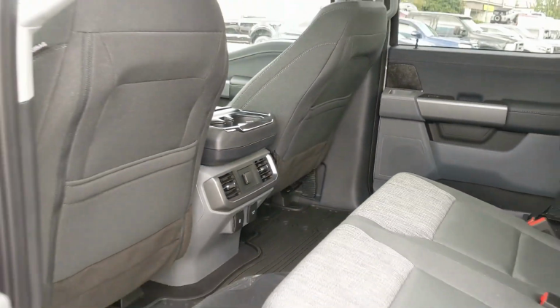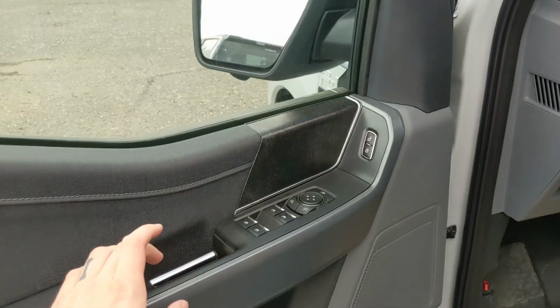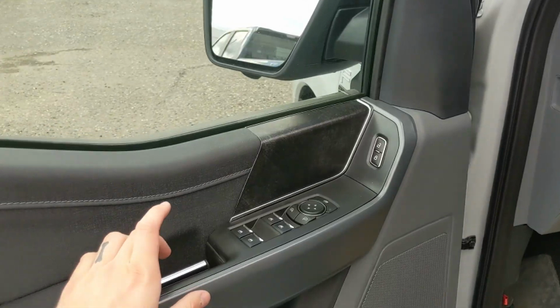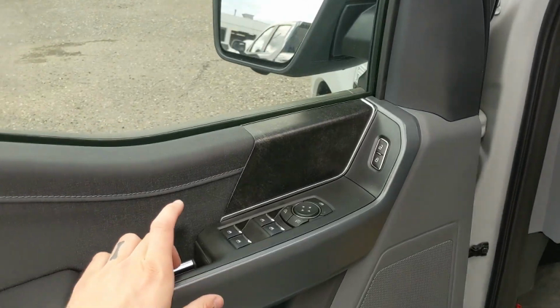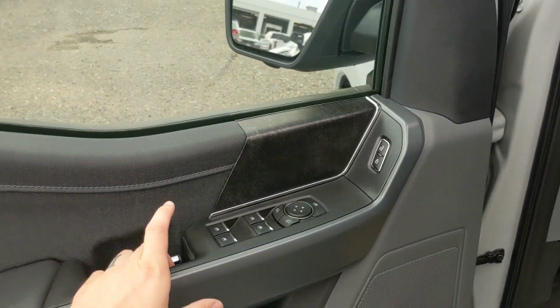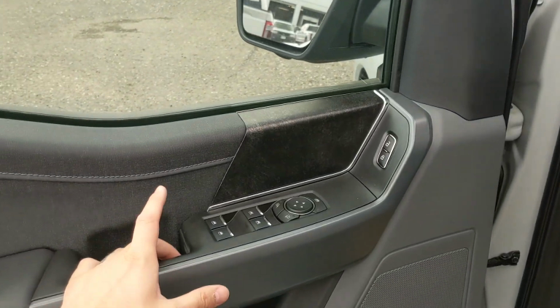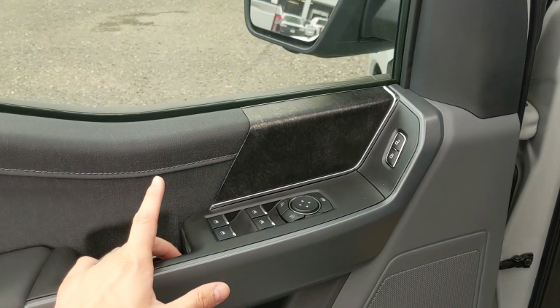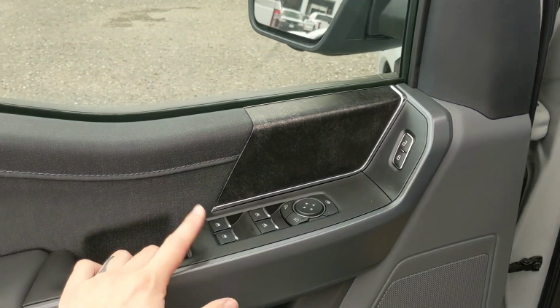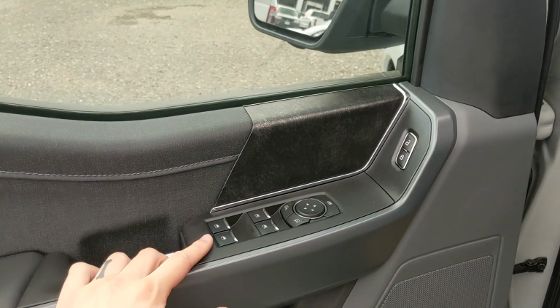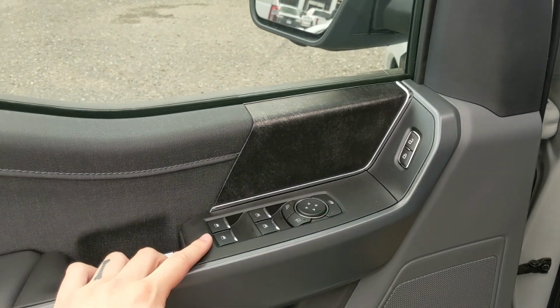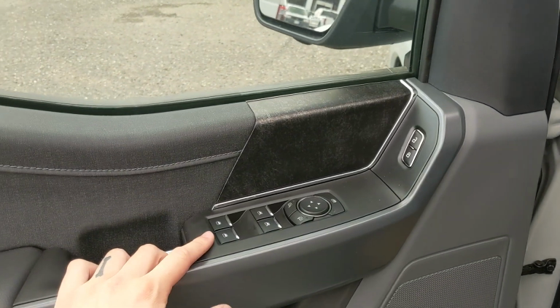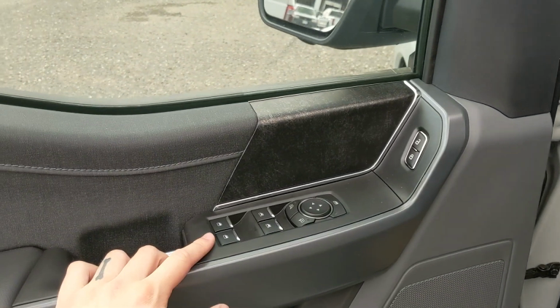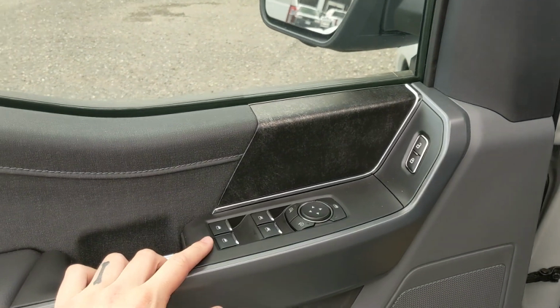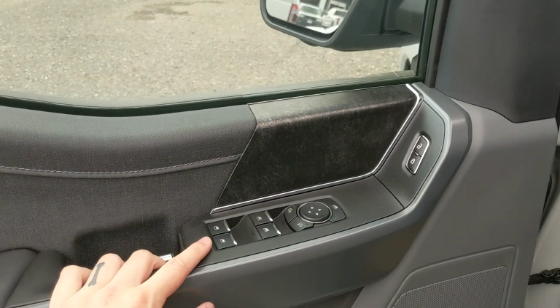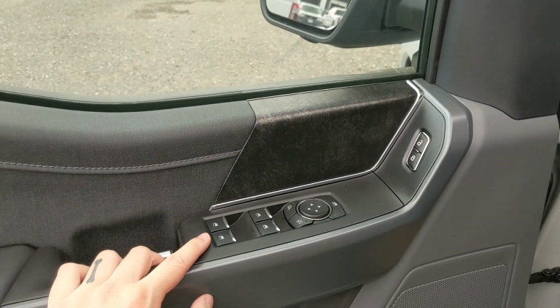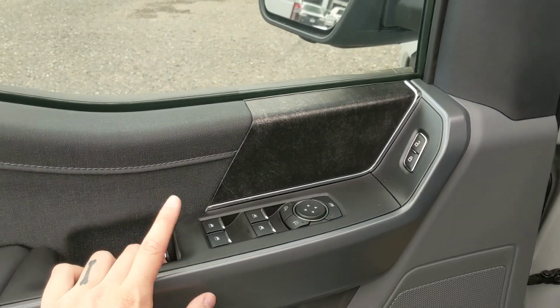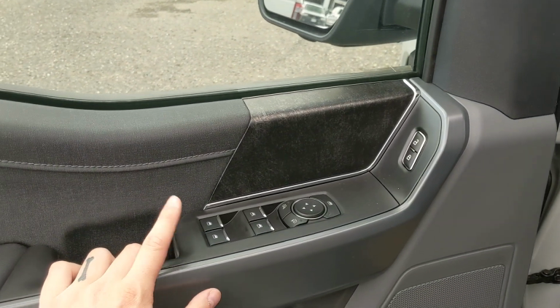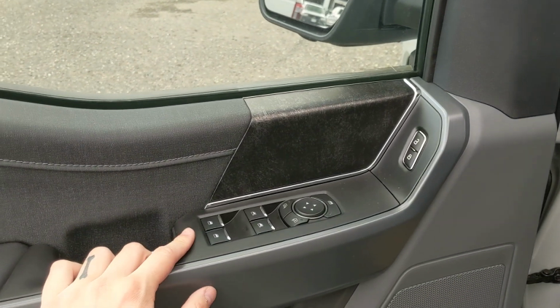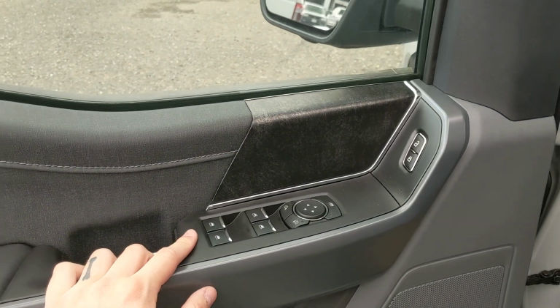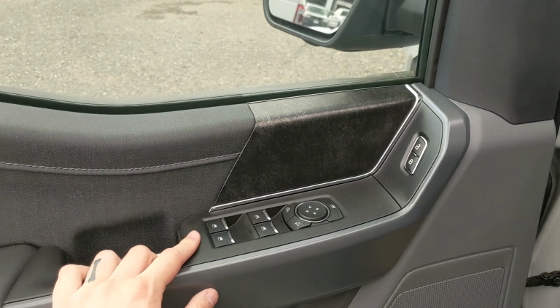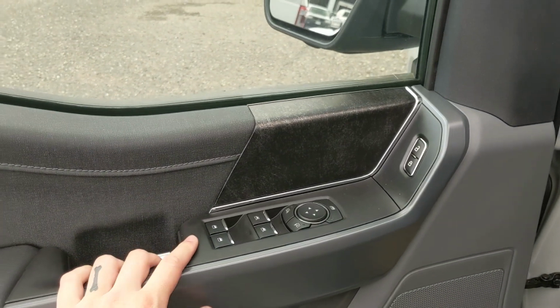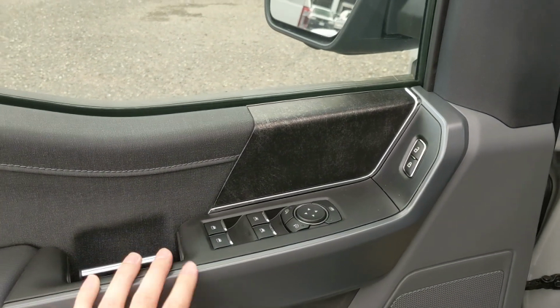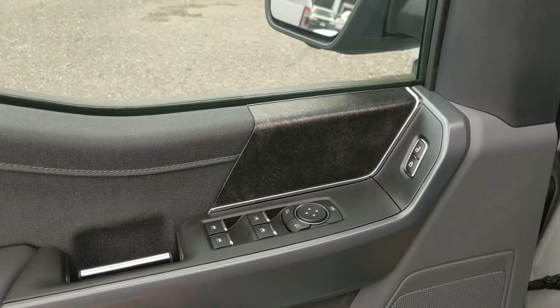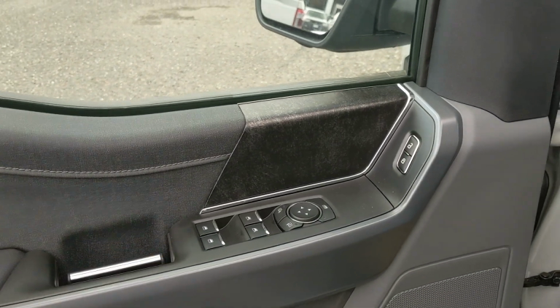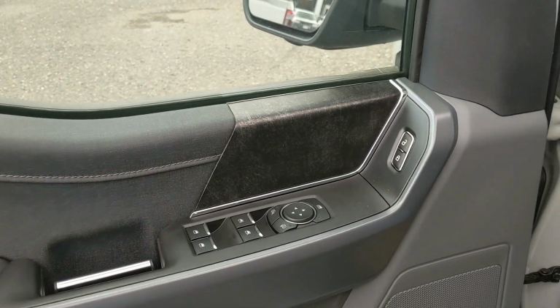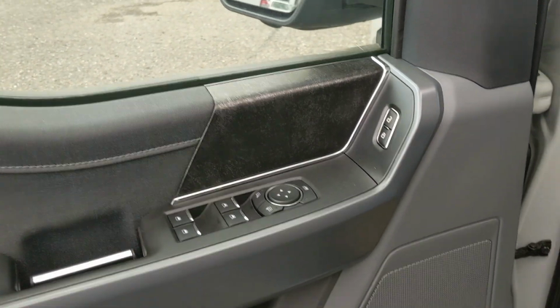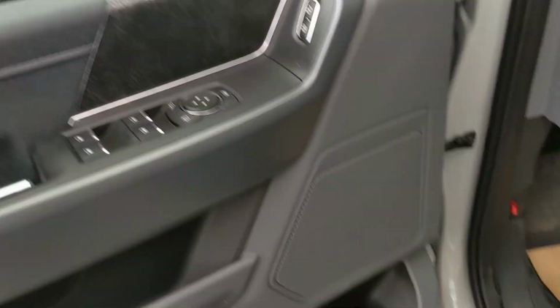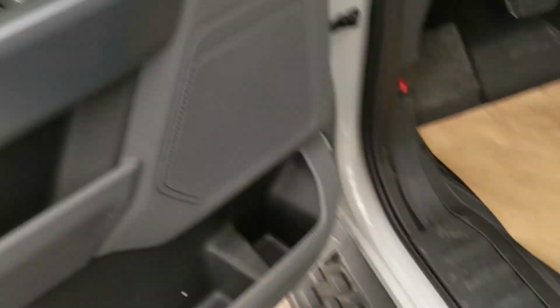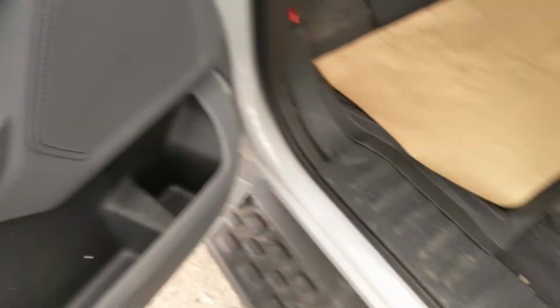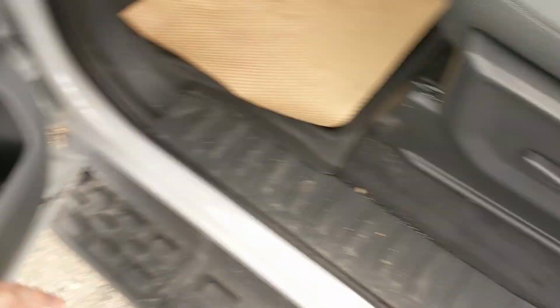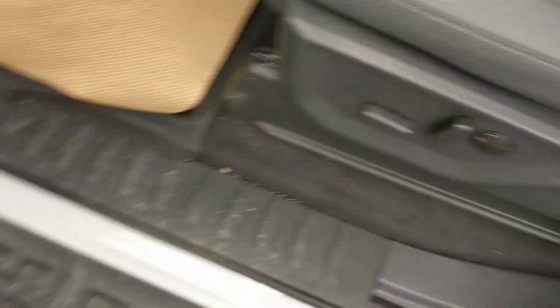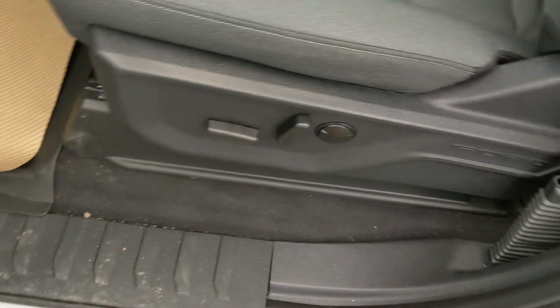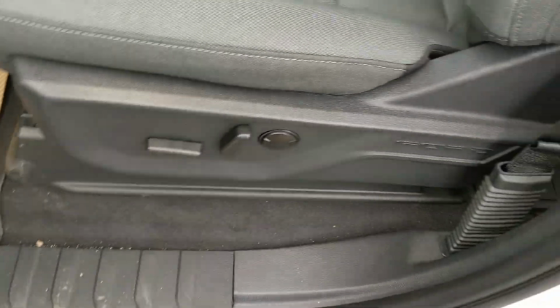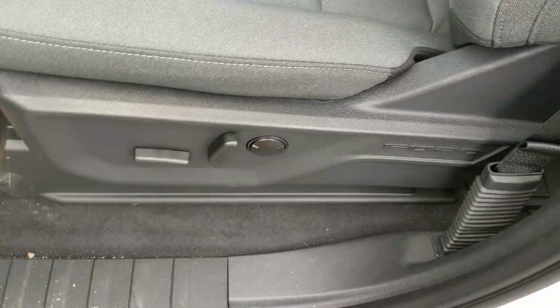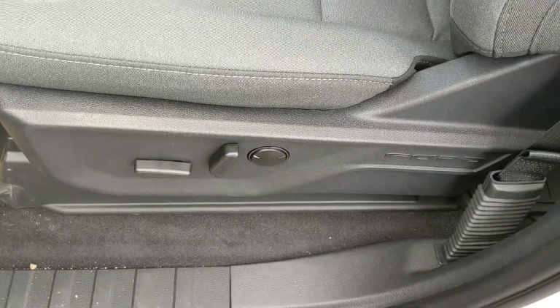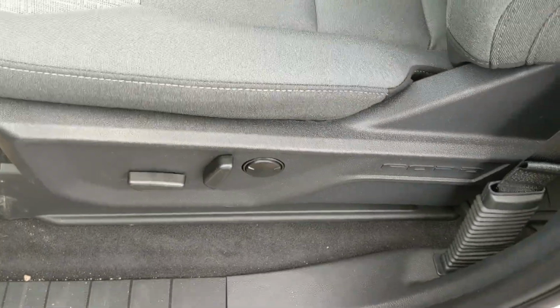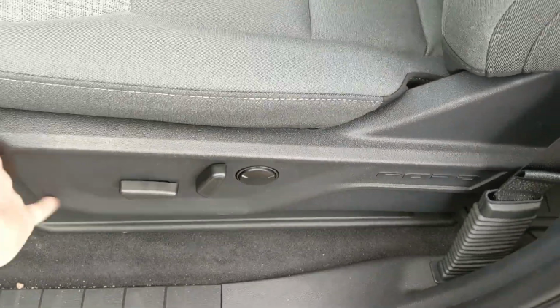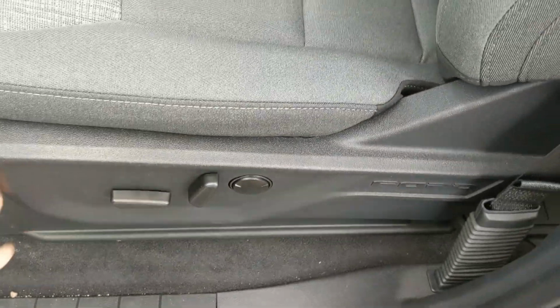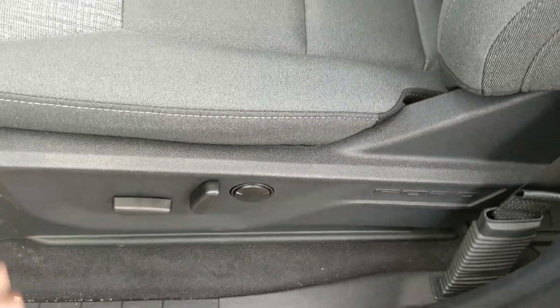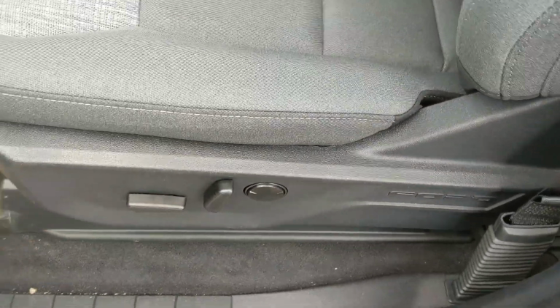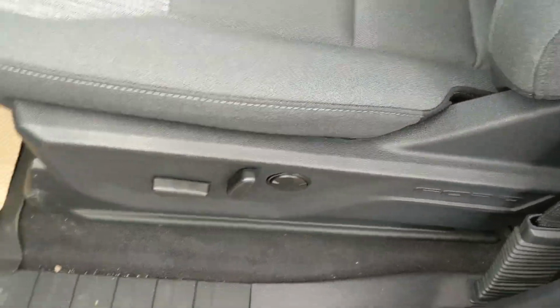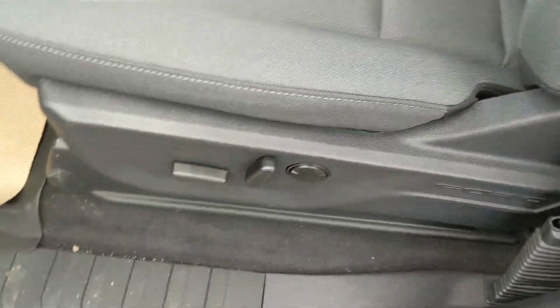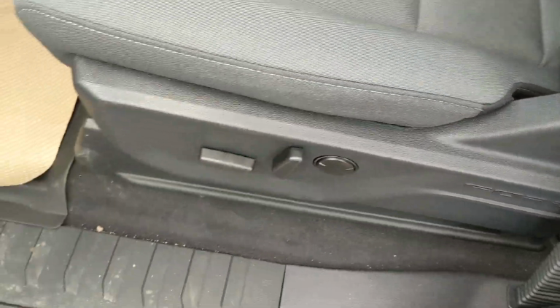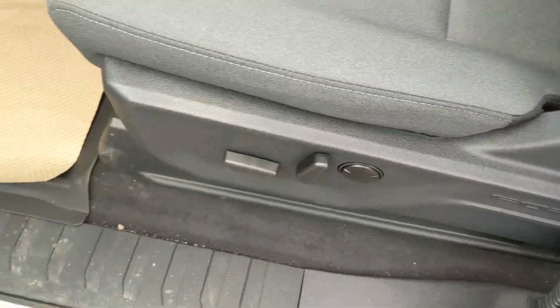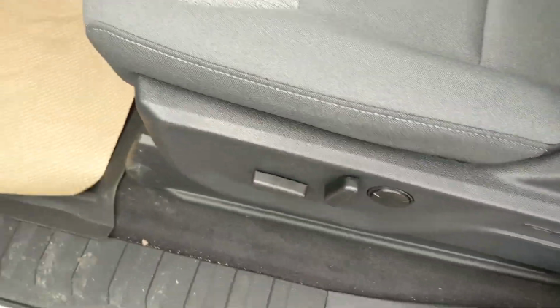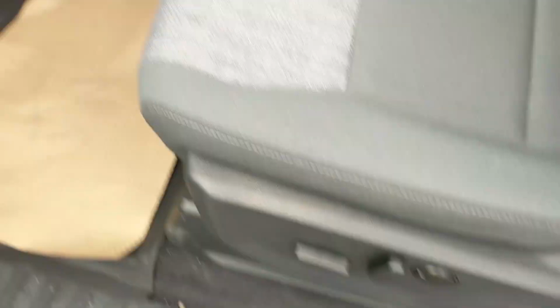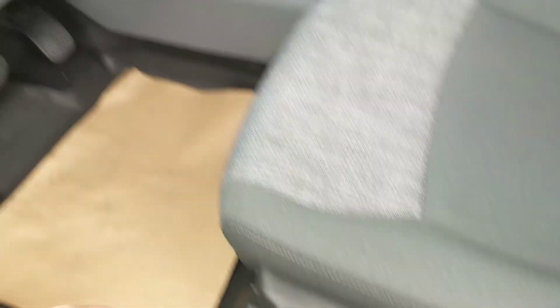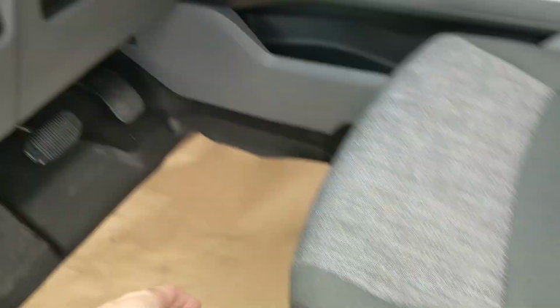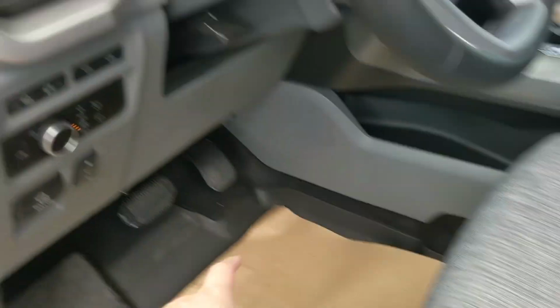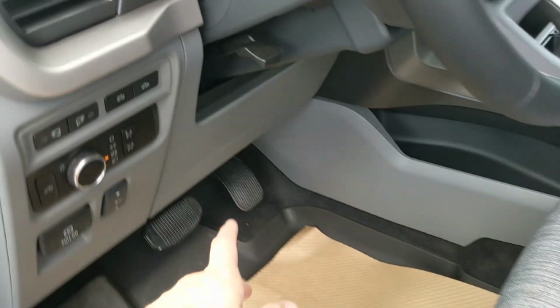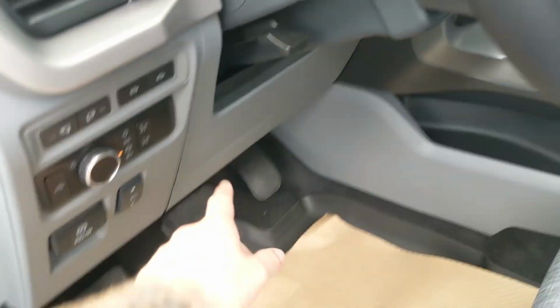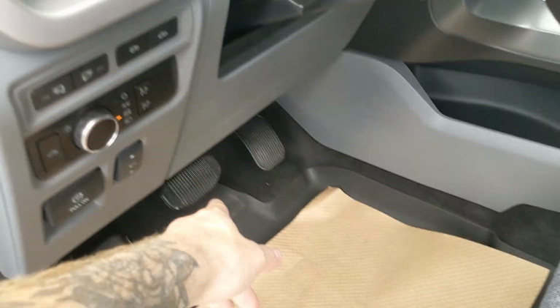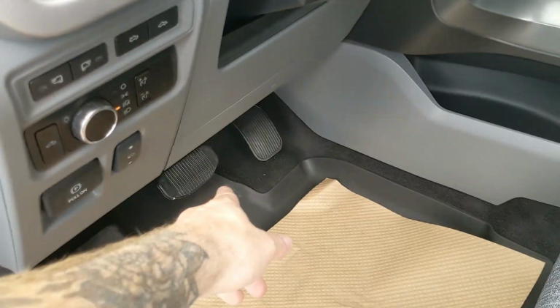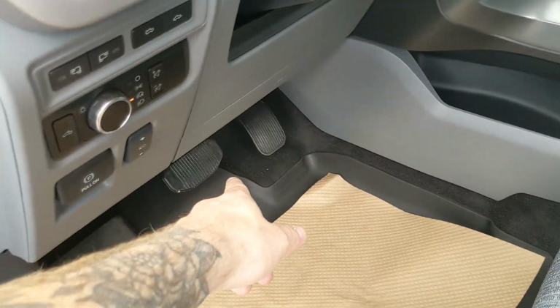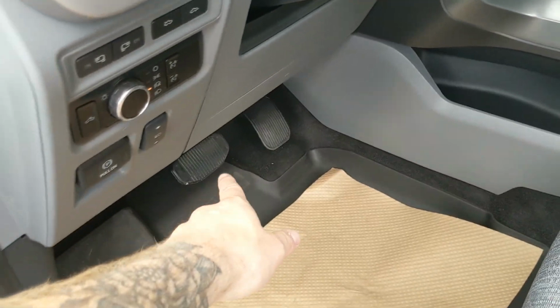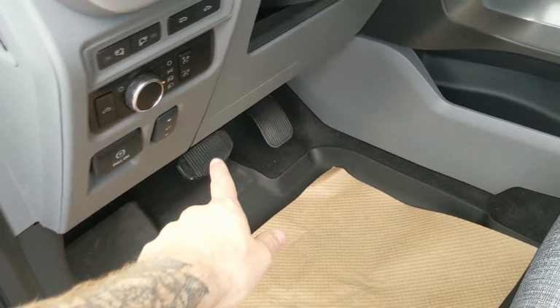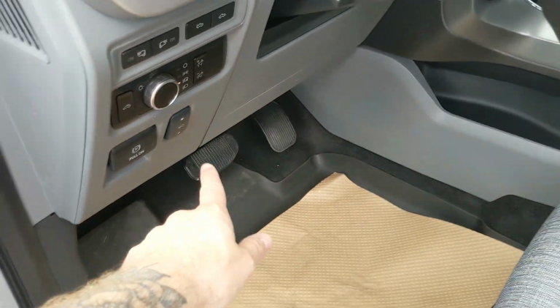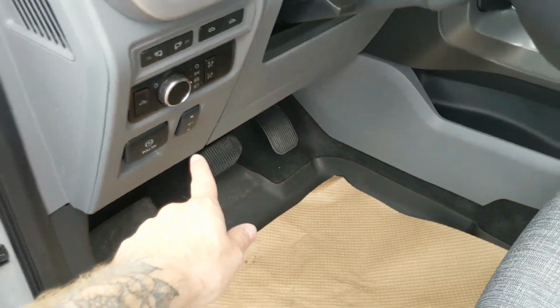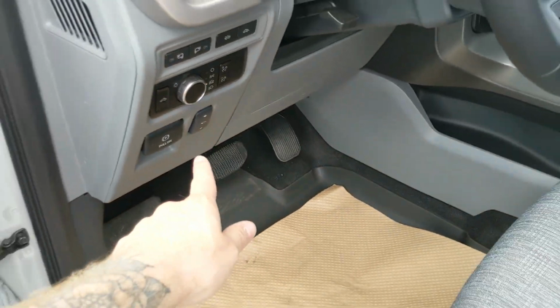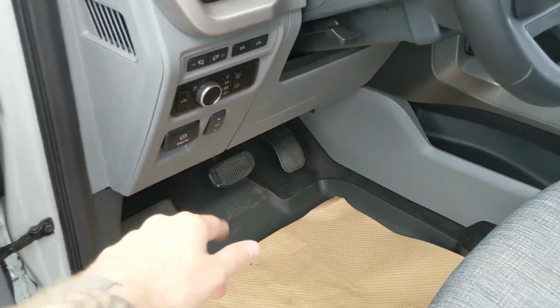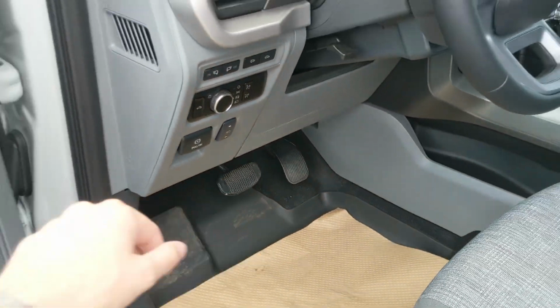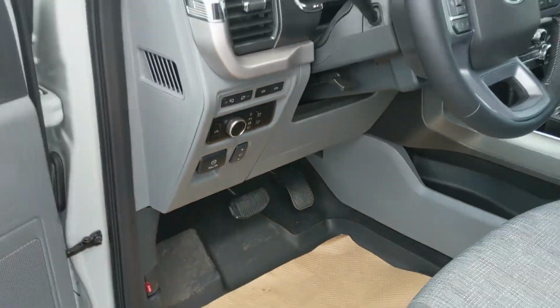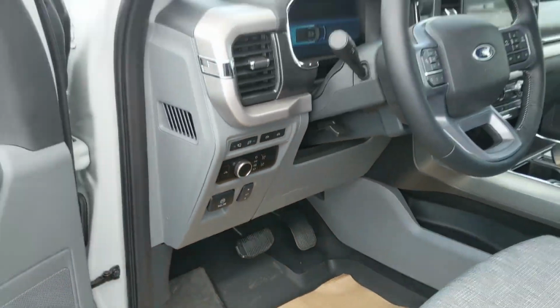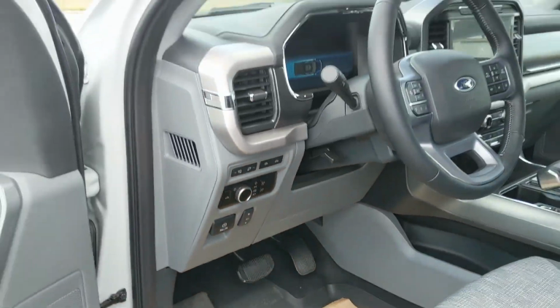Looking in the front, you have your power windows, power mirrors, and power locks, as well as a fully power-adjustable driver's seat and power-adjustable pedals.